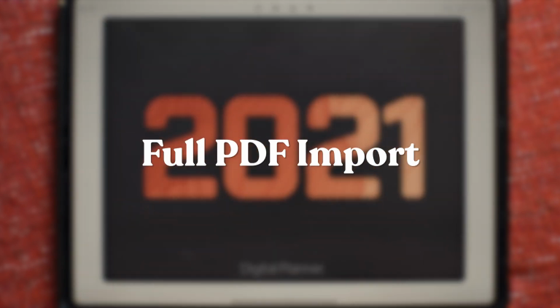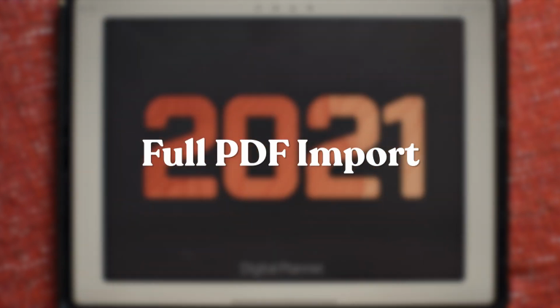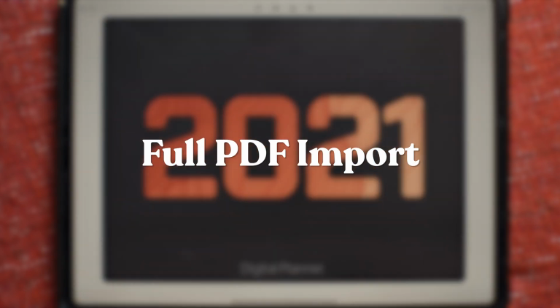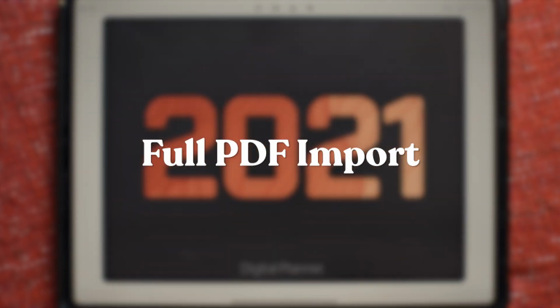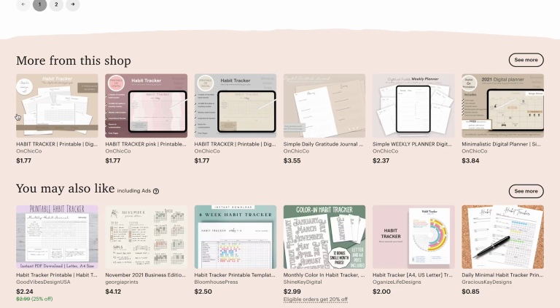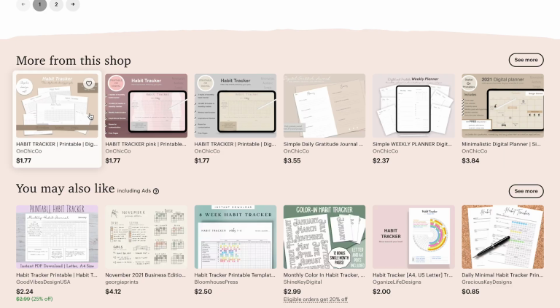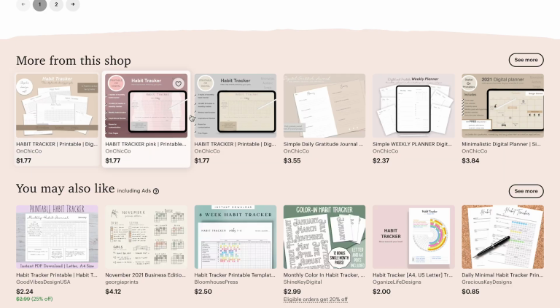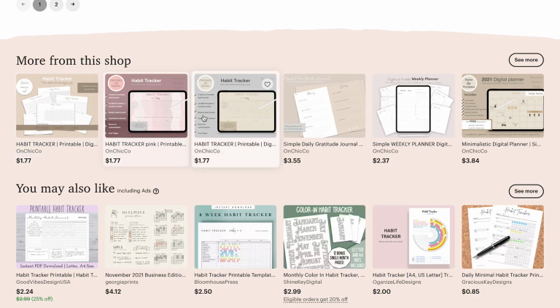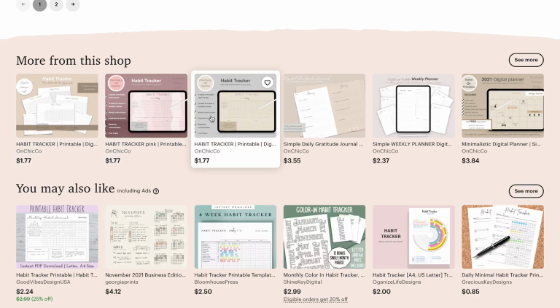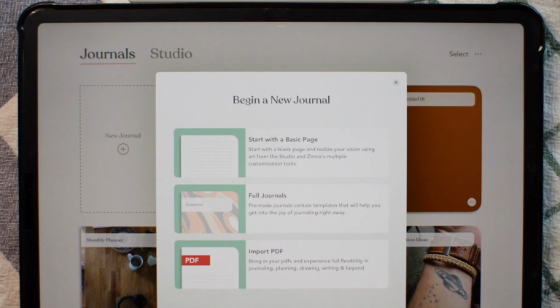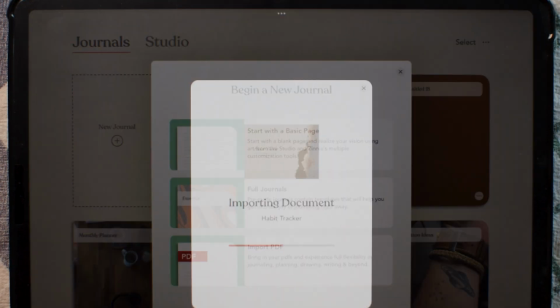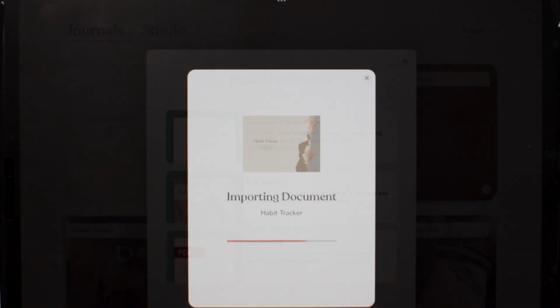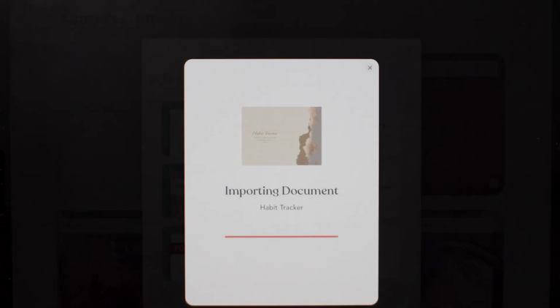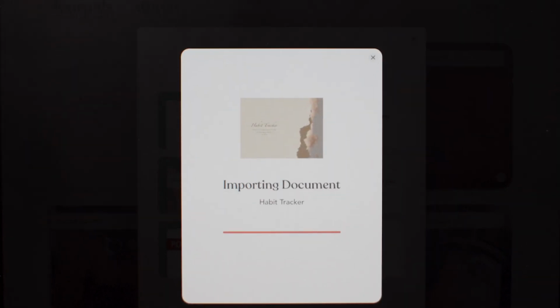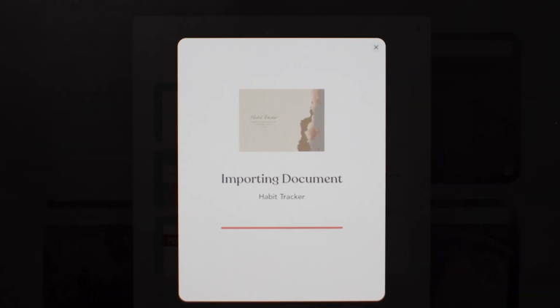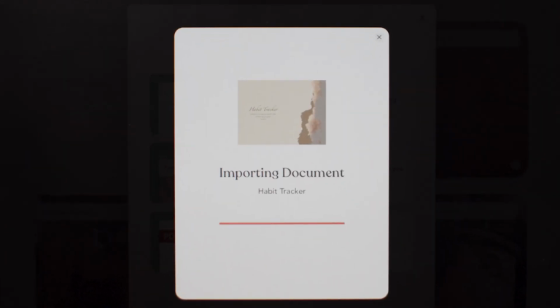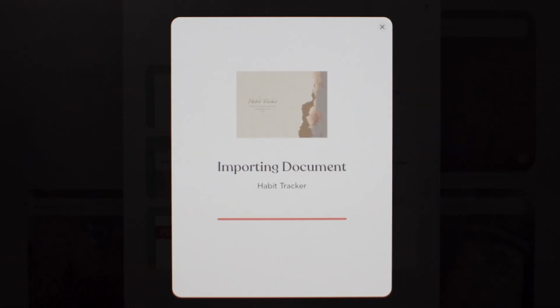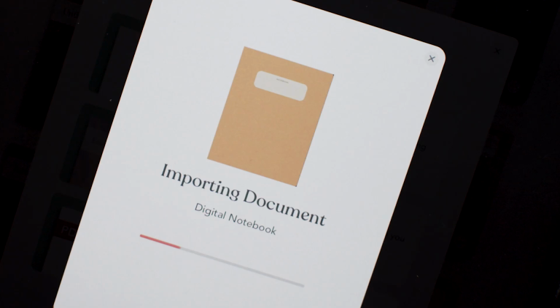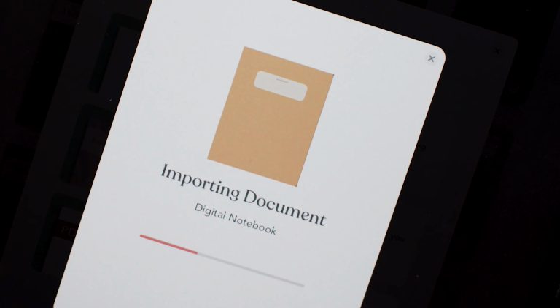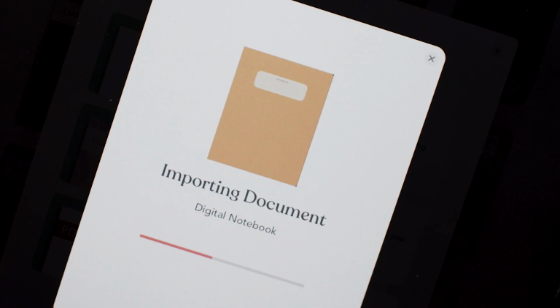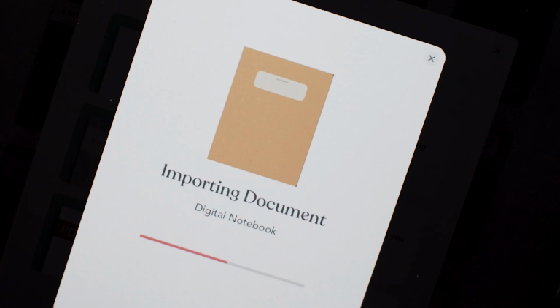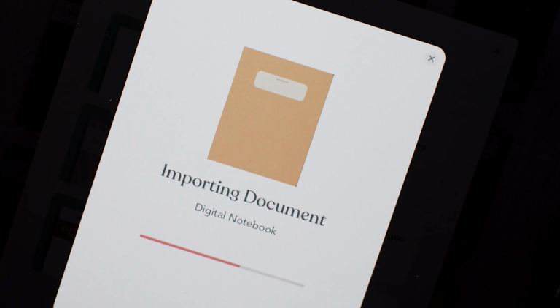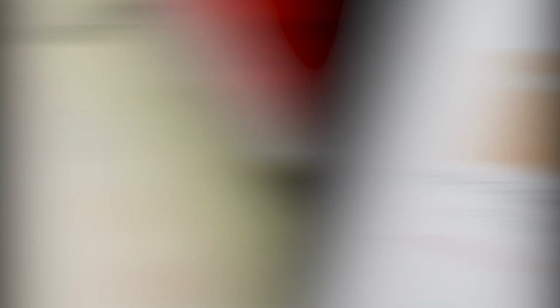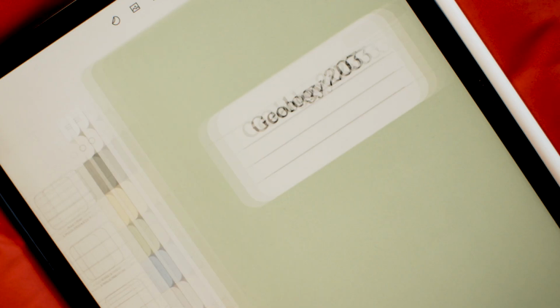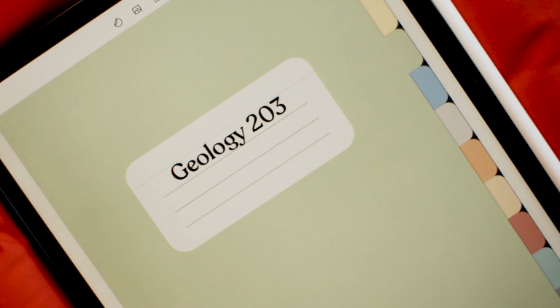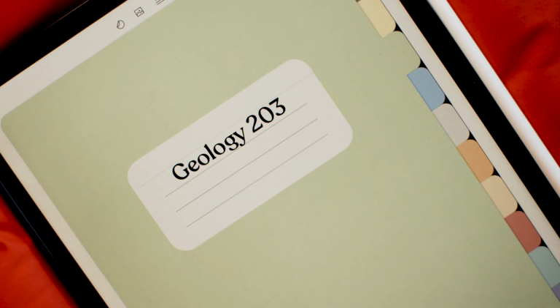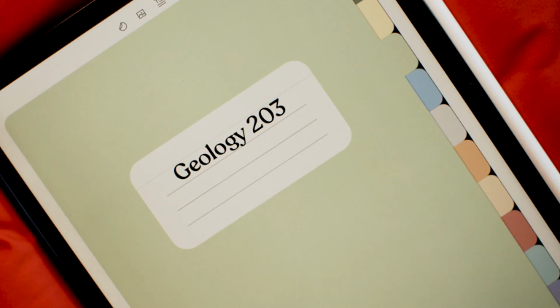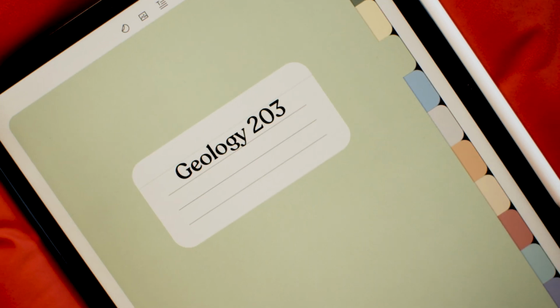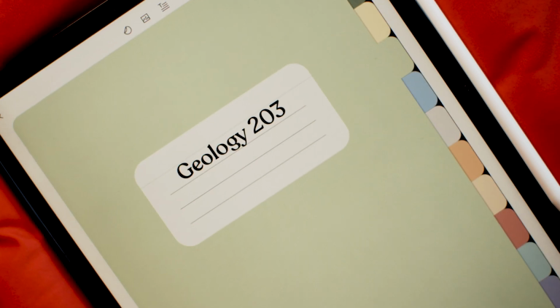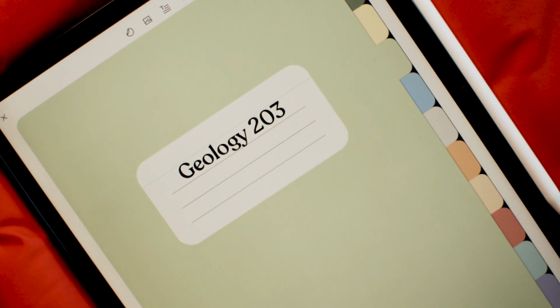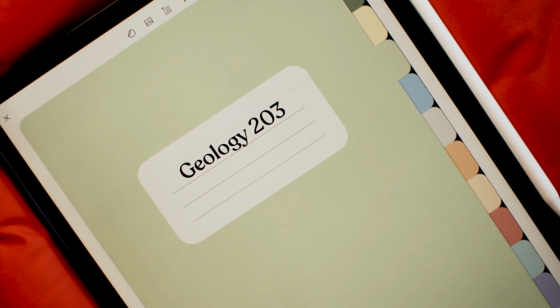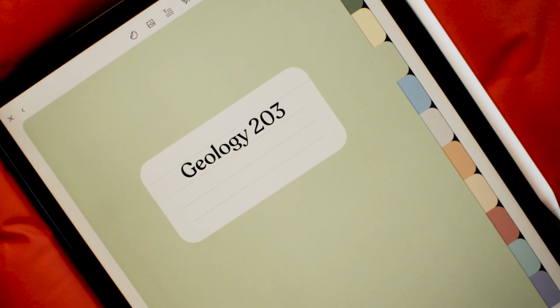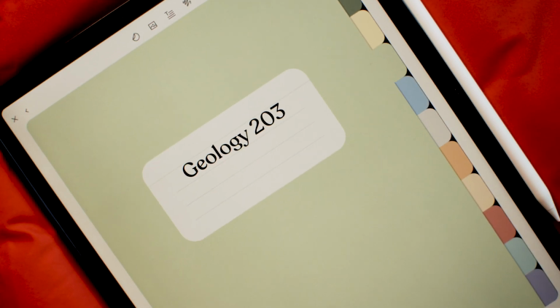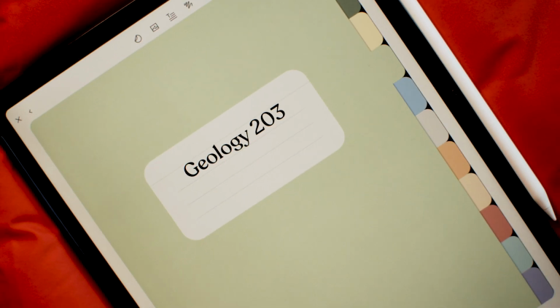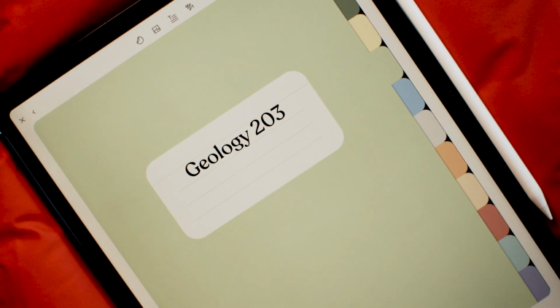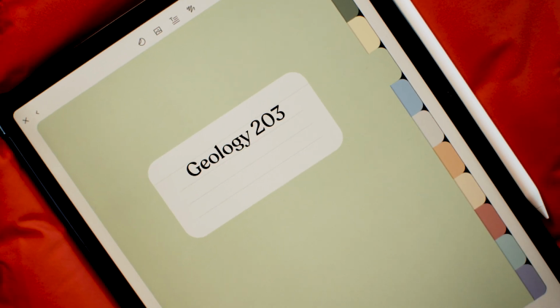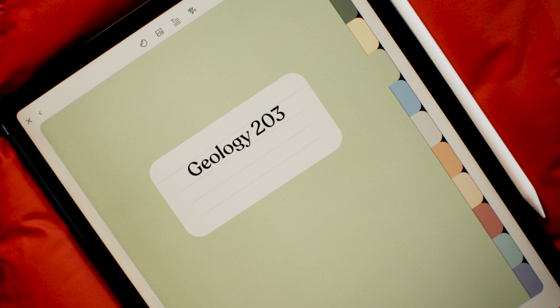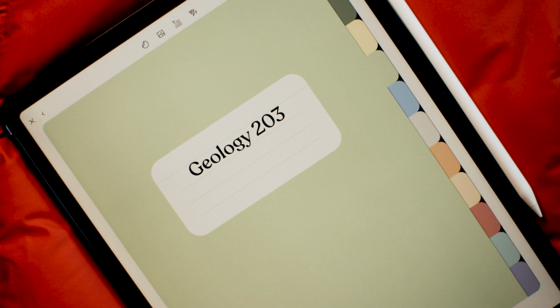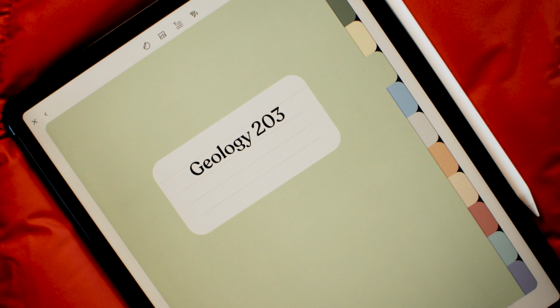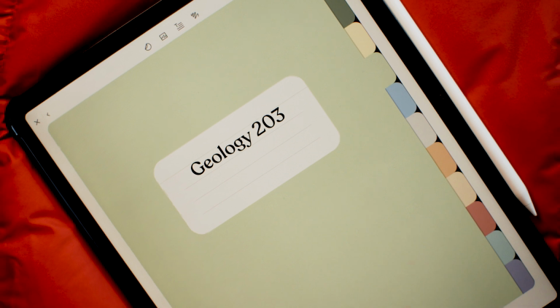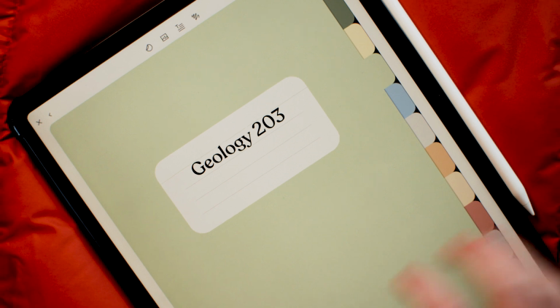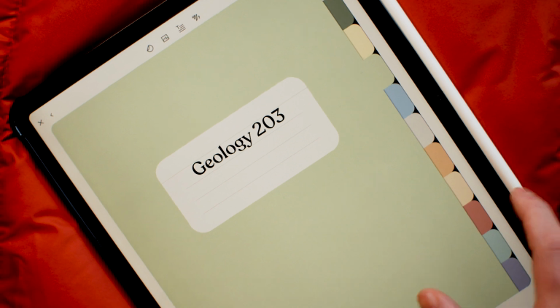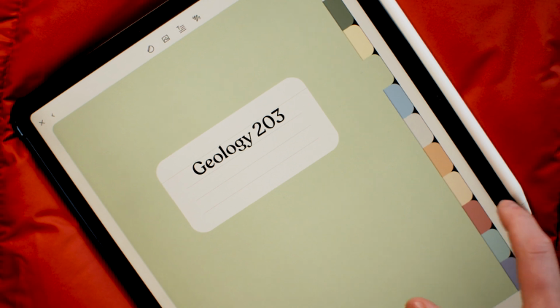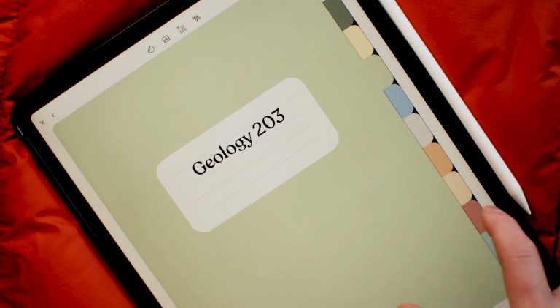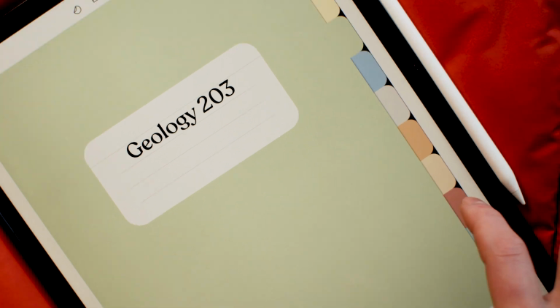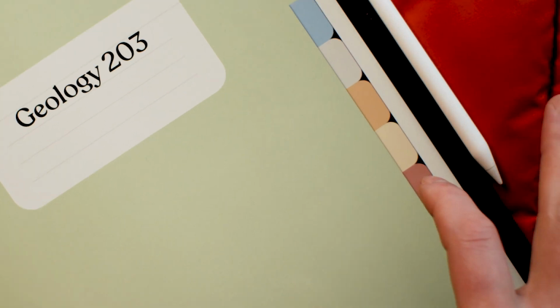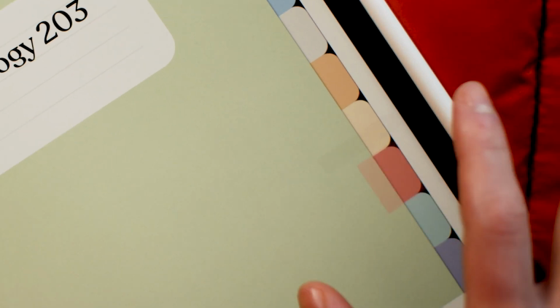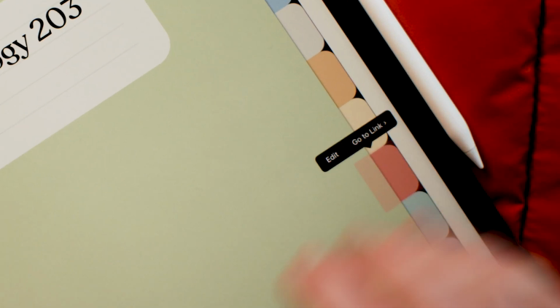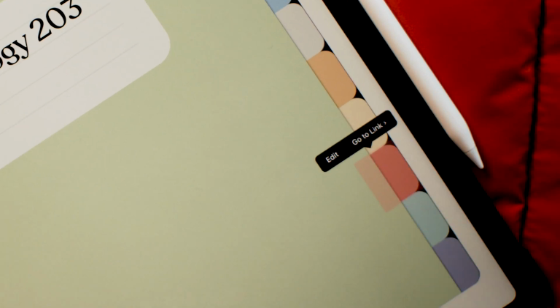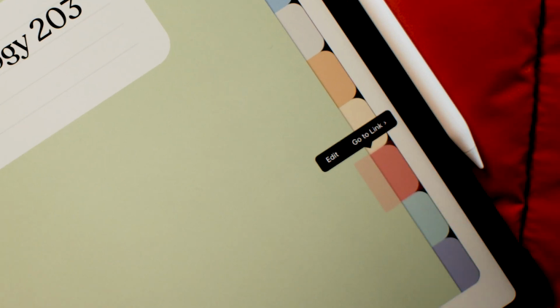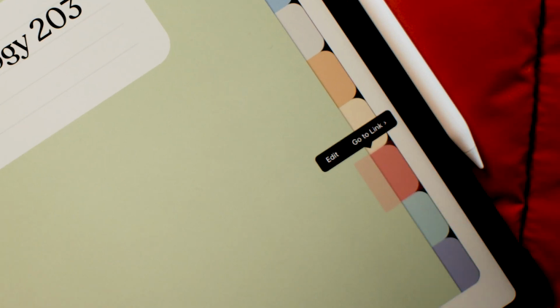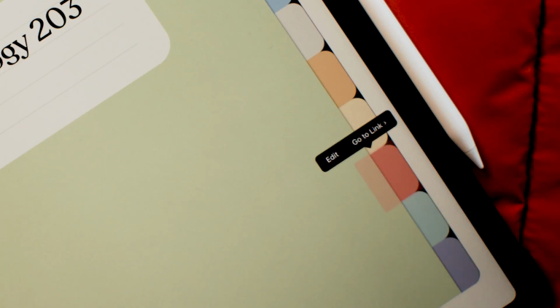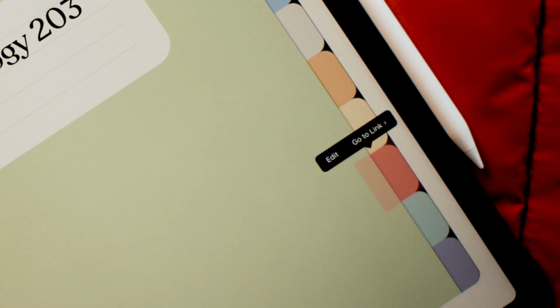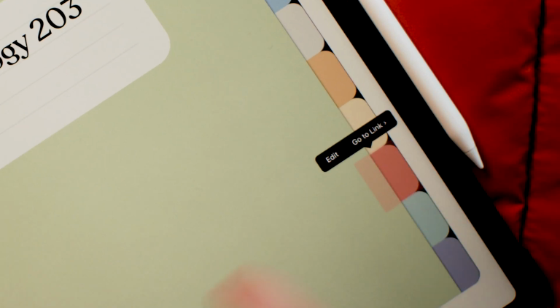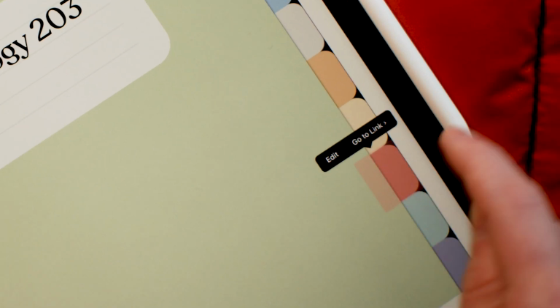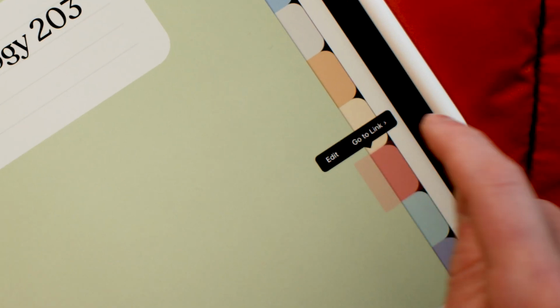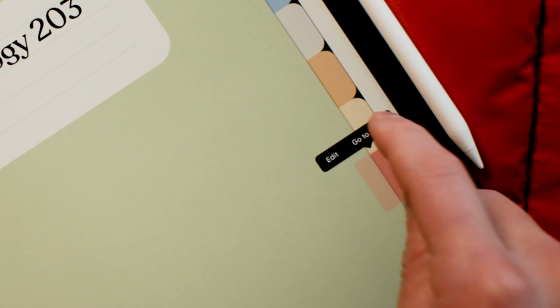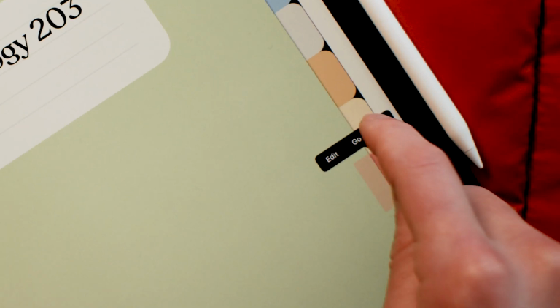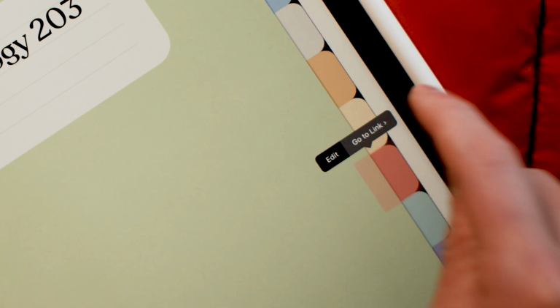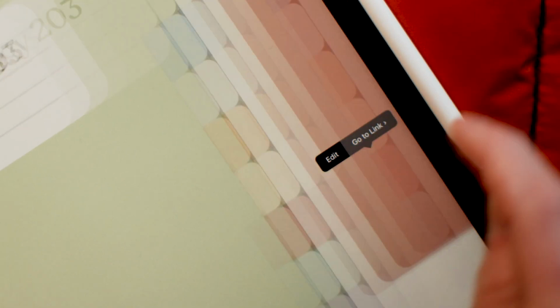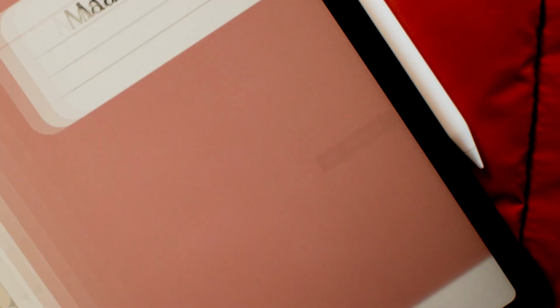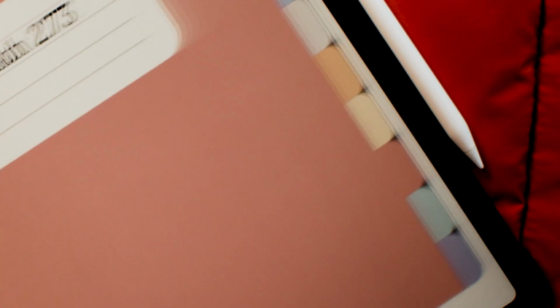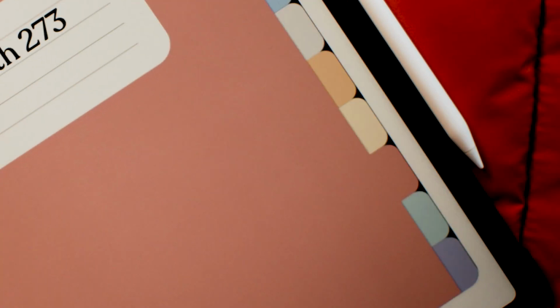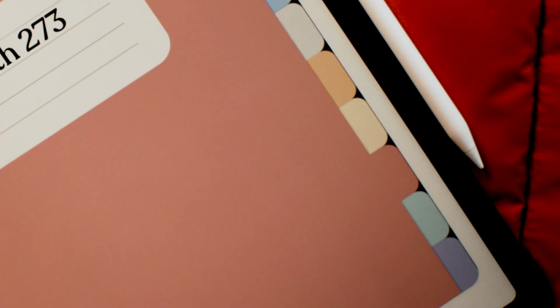What about trackers? Those too. My class notes? Also those. Well, that's cool, but the embedded links are important to me. Embedded links will work.